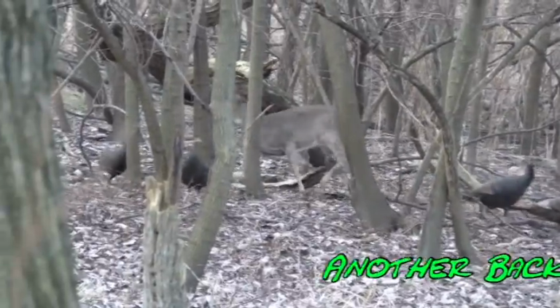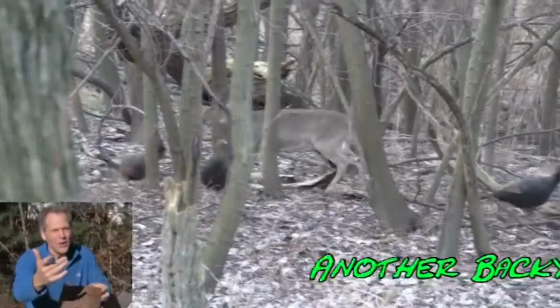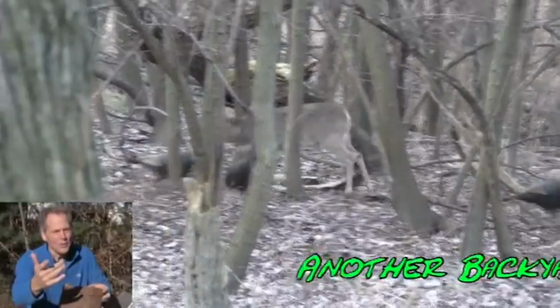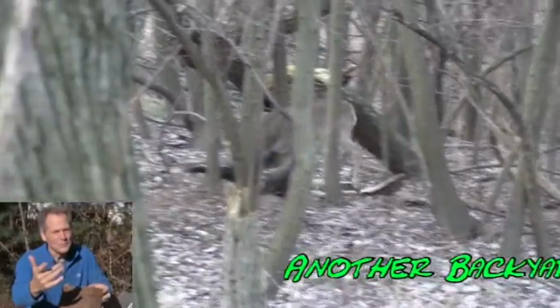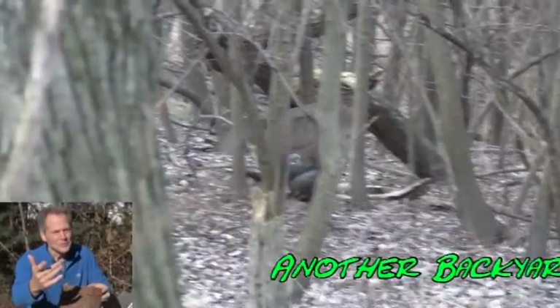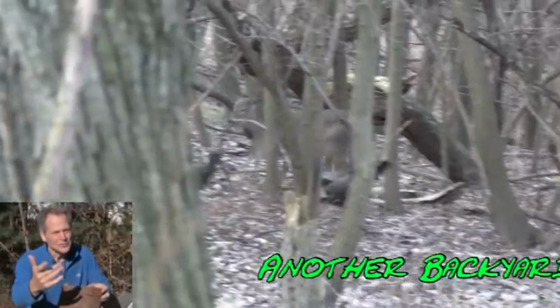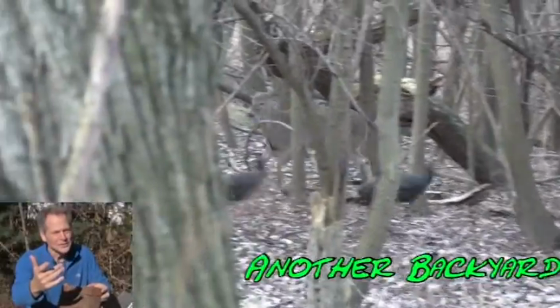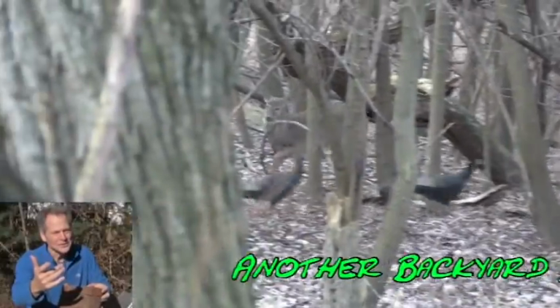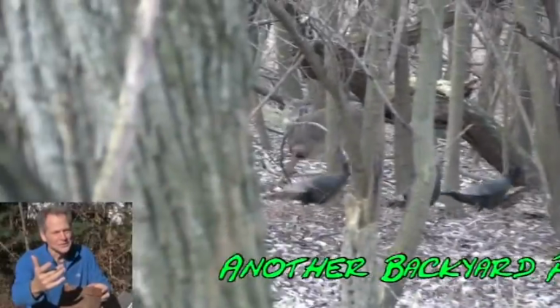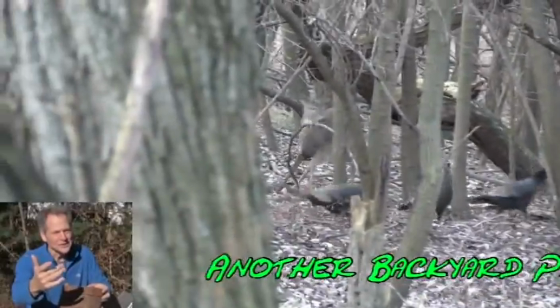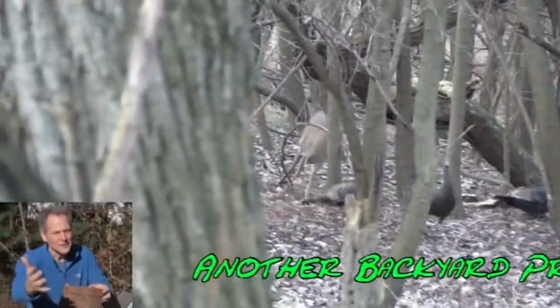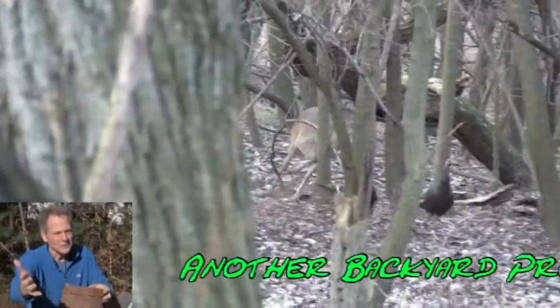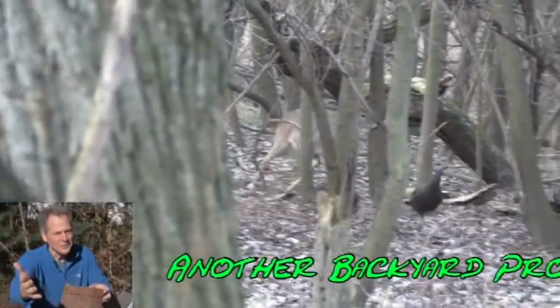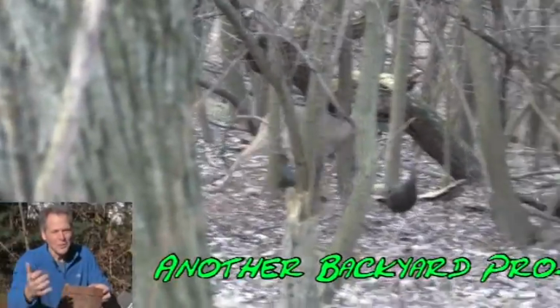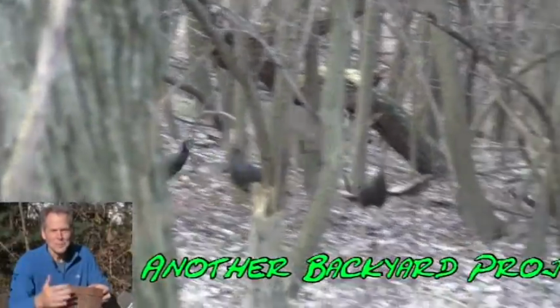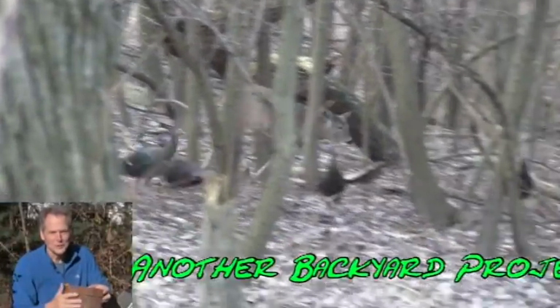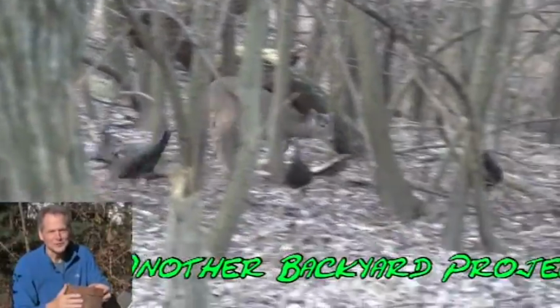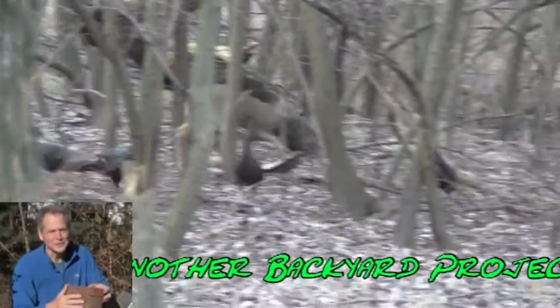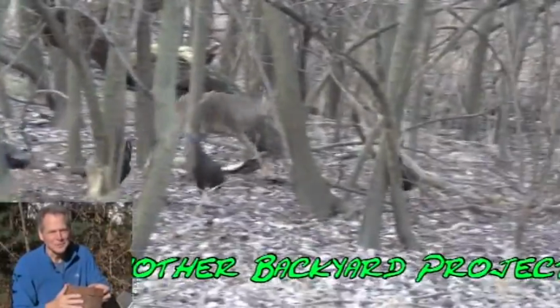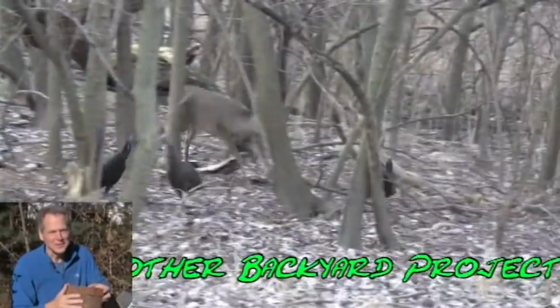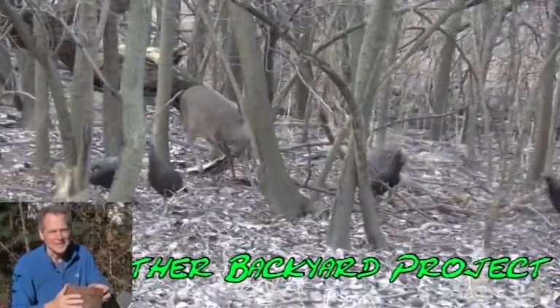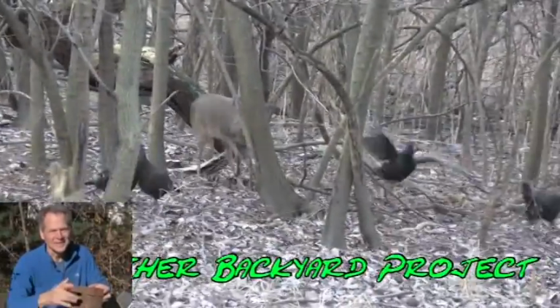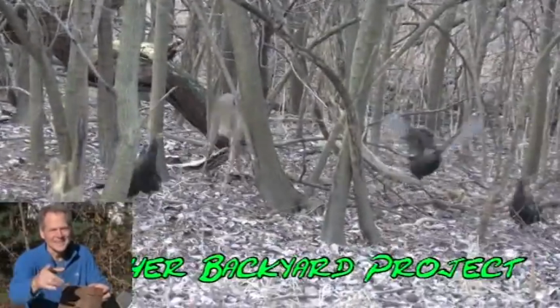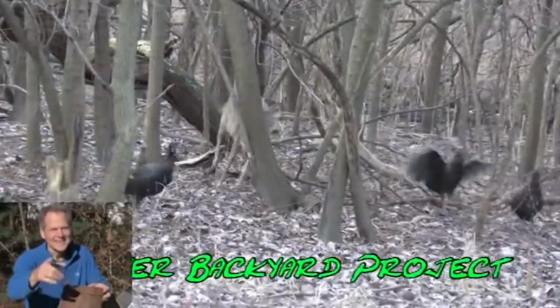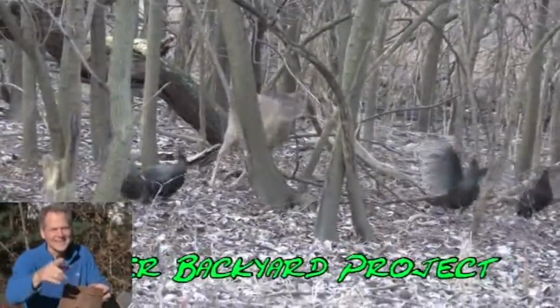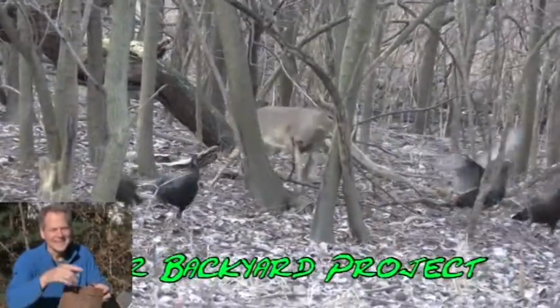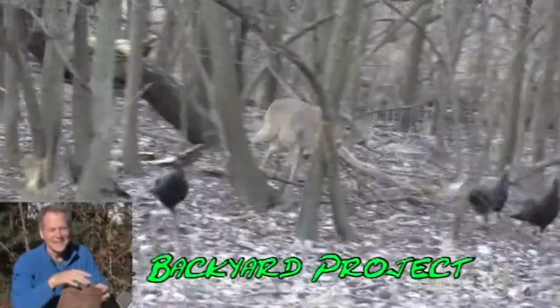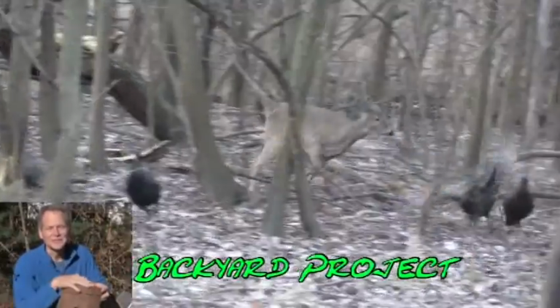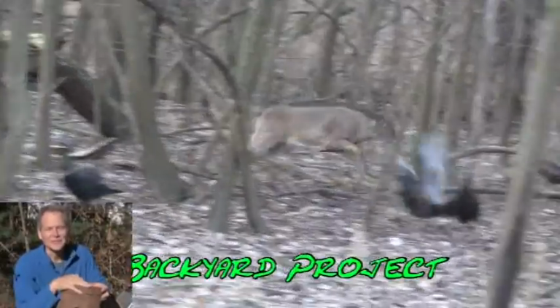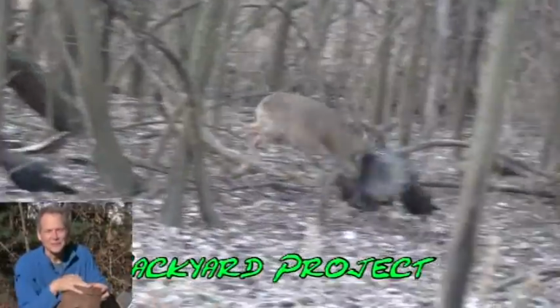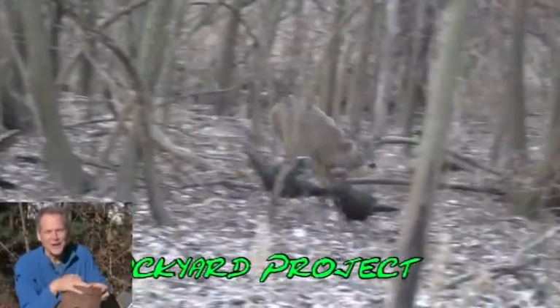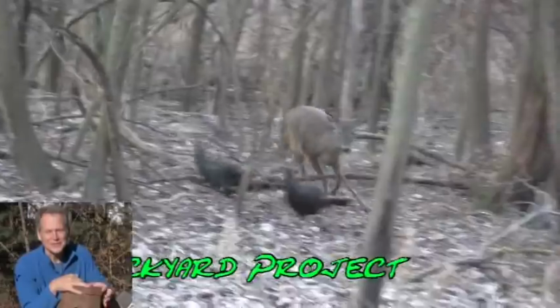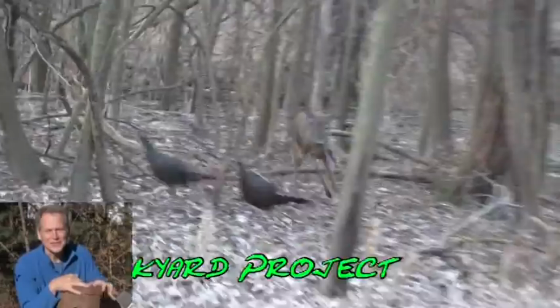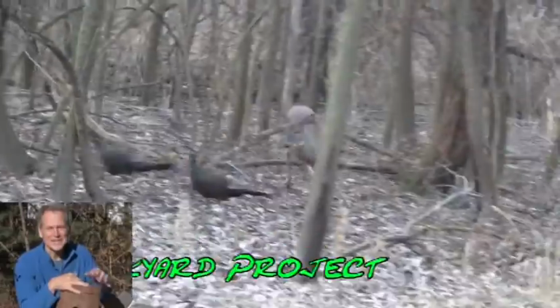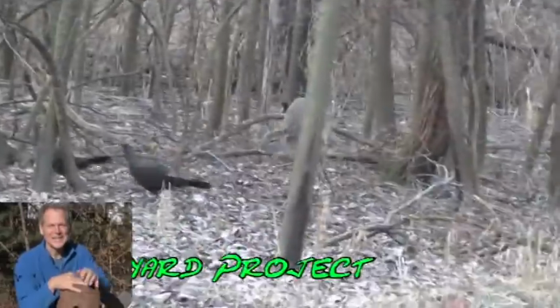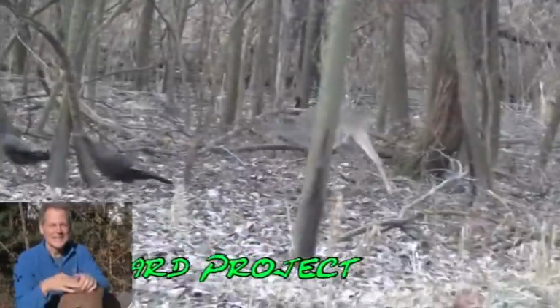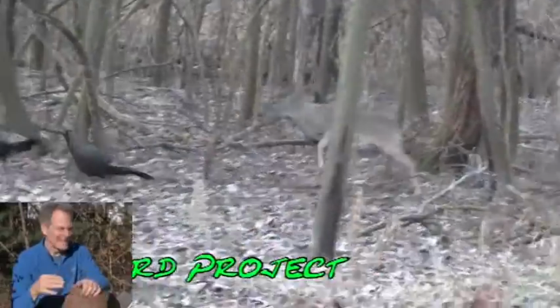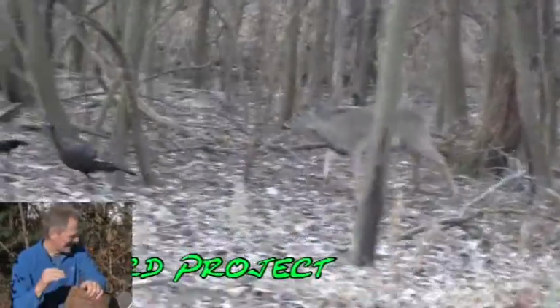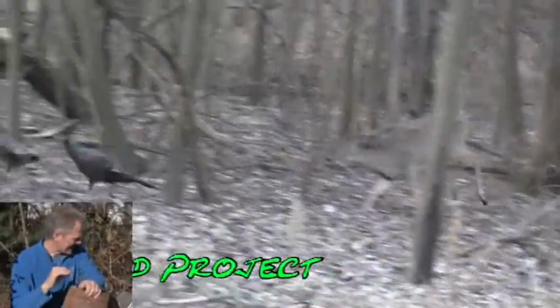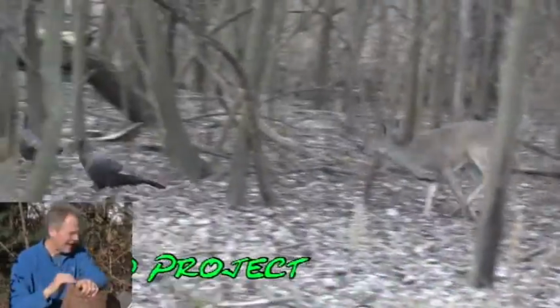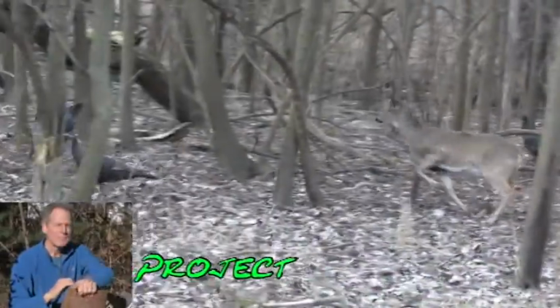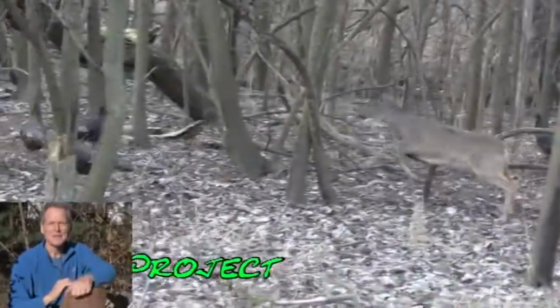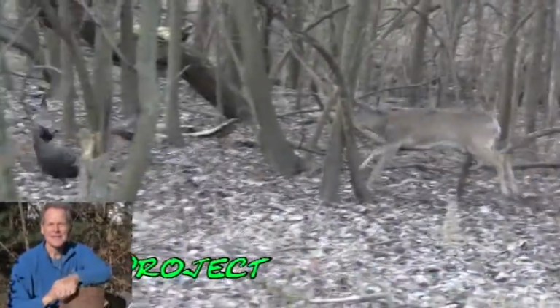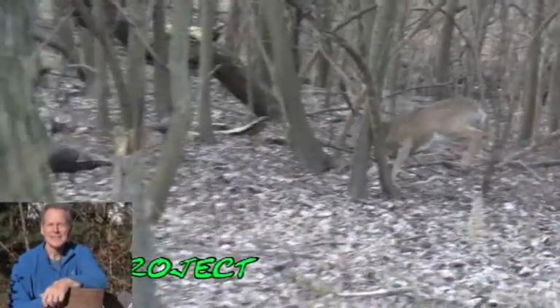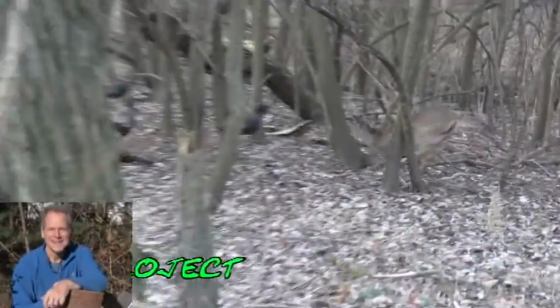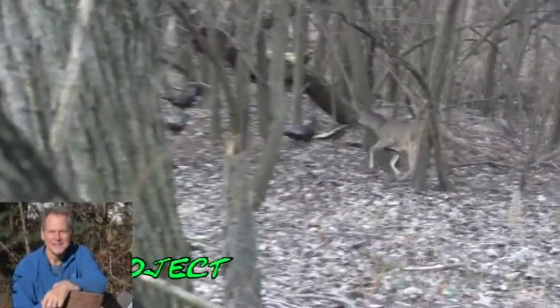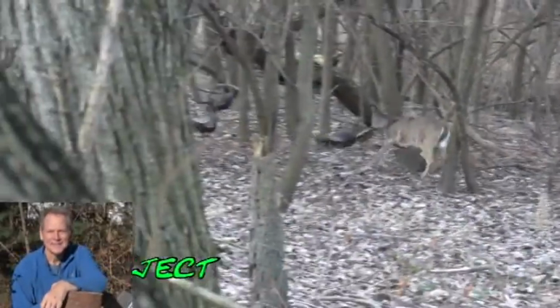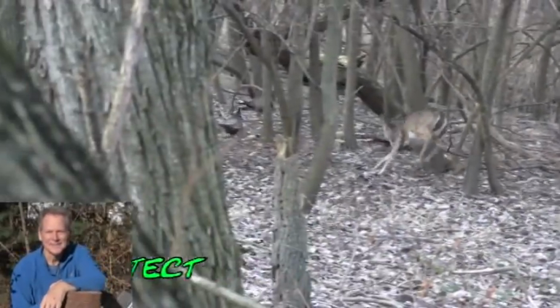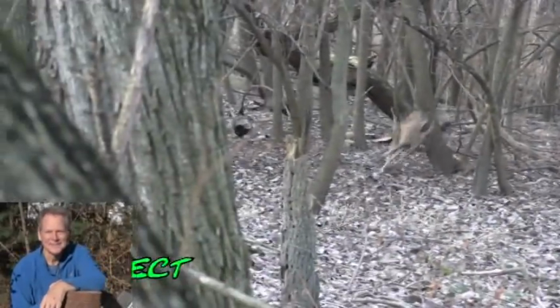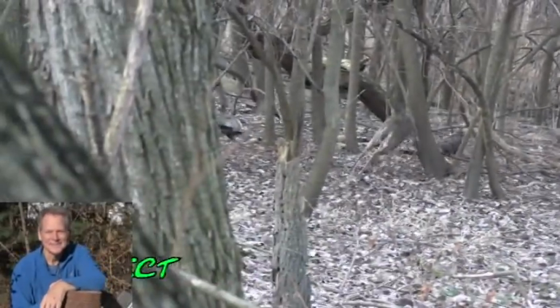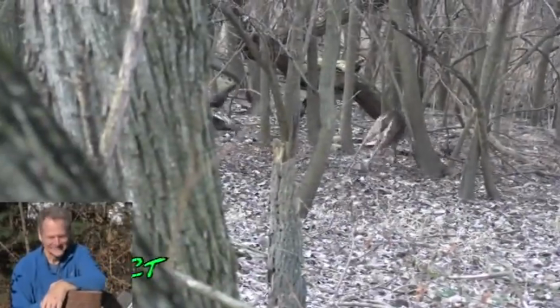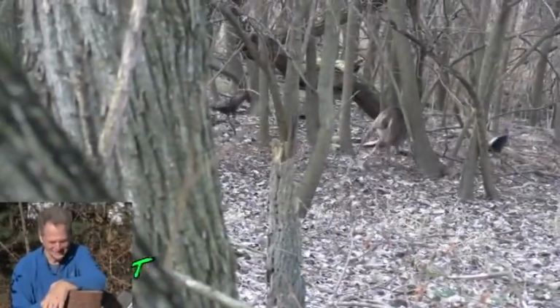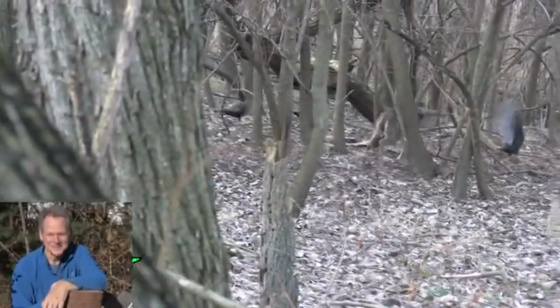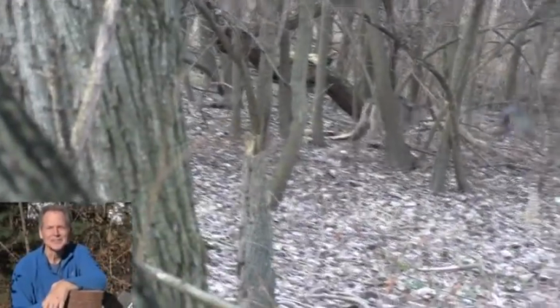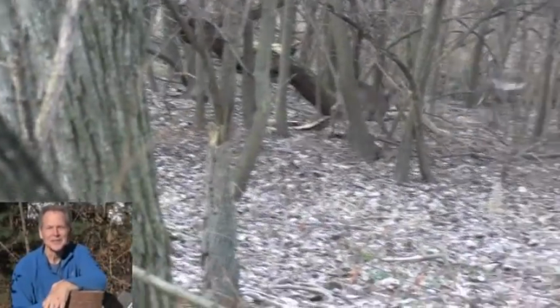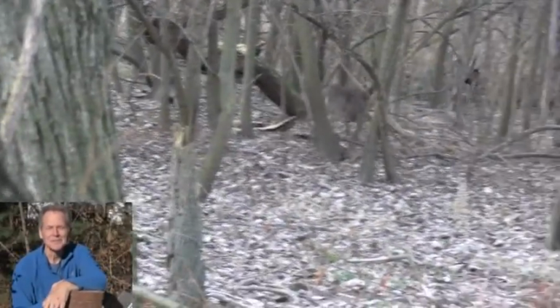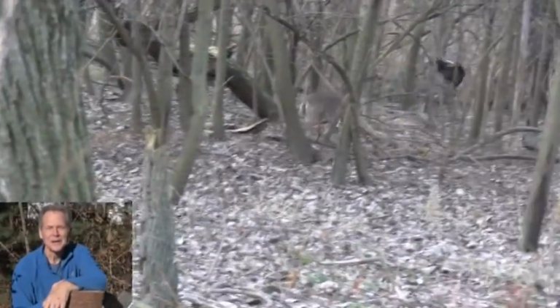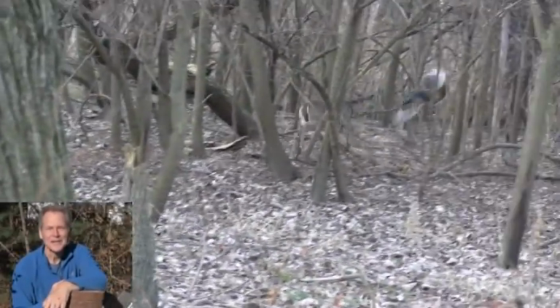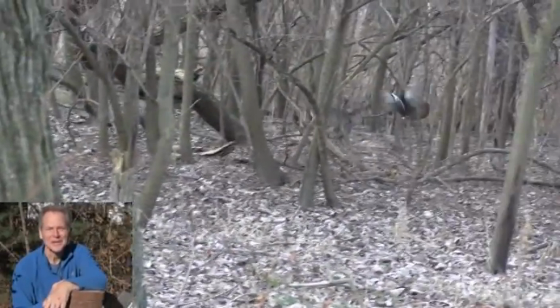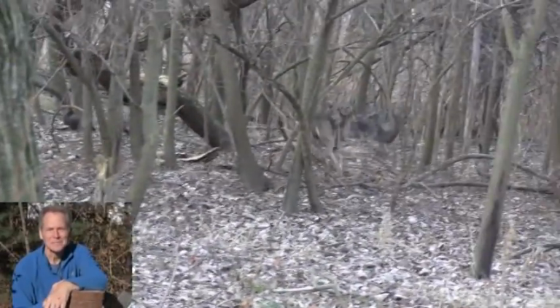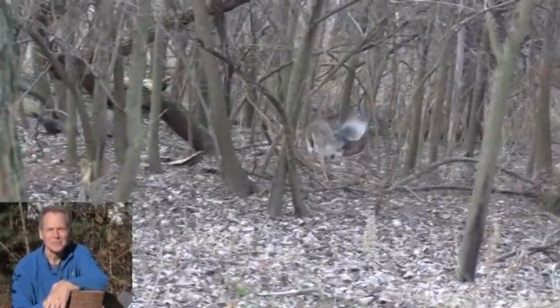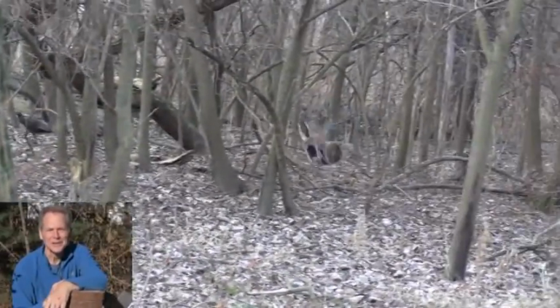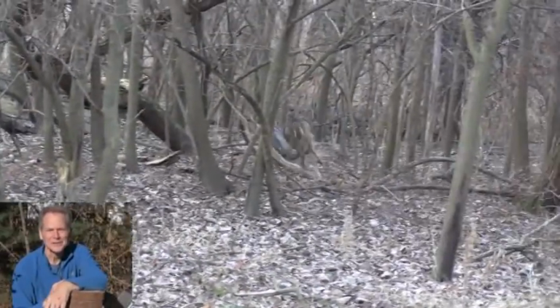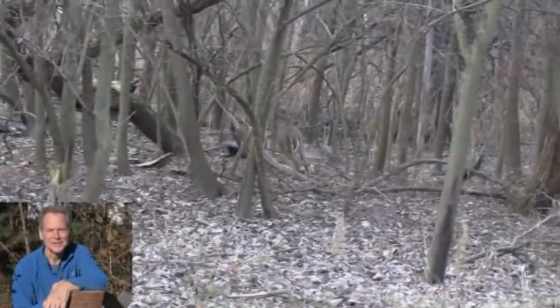Hope you enjoyed this video. Hope you learned something. Thanks for watching. I'm Ken Deininger, just another backyard project.